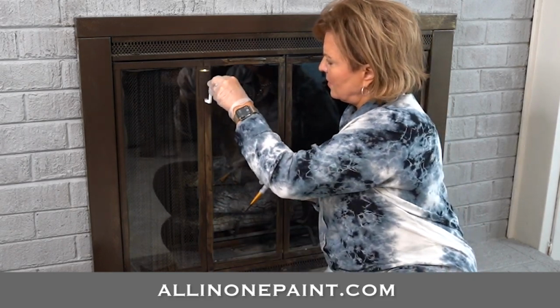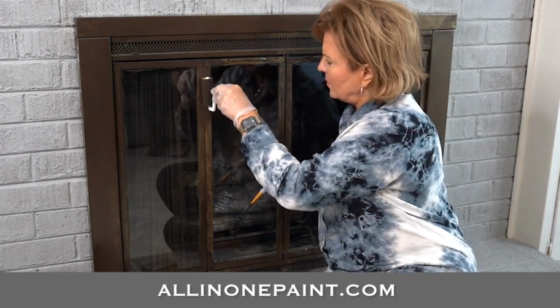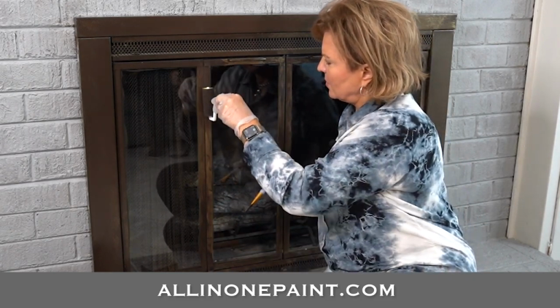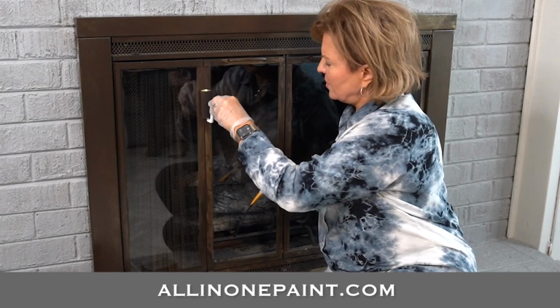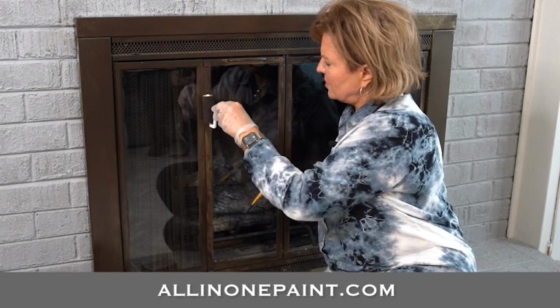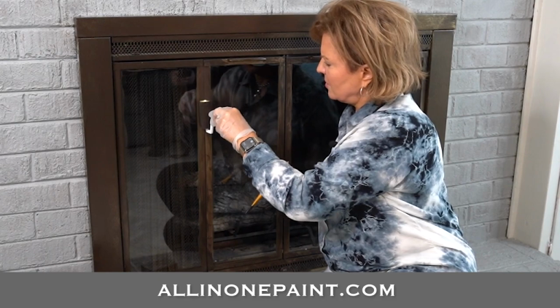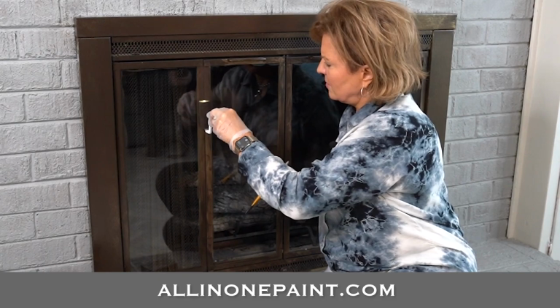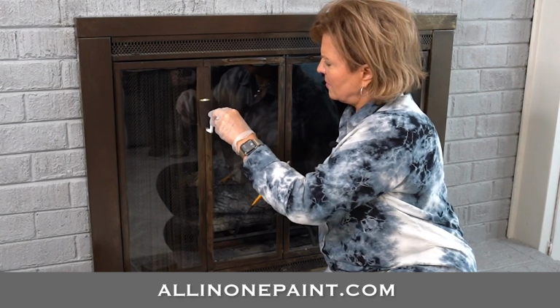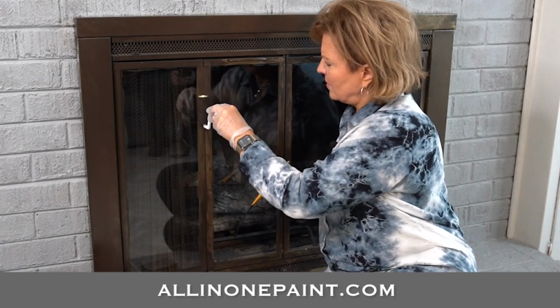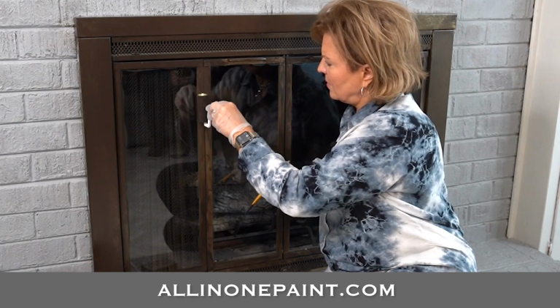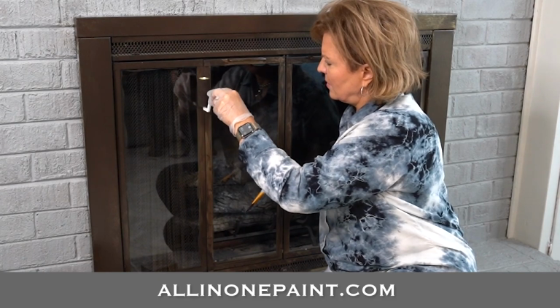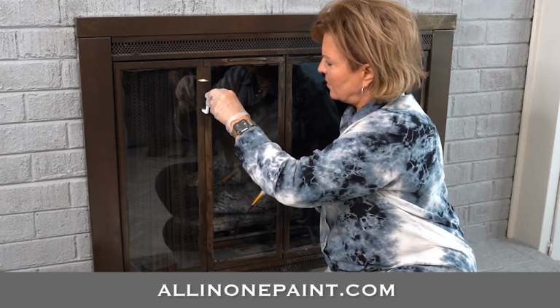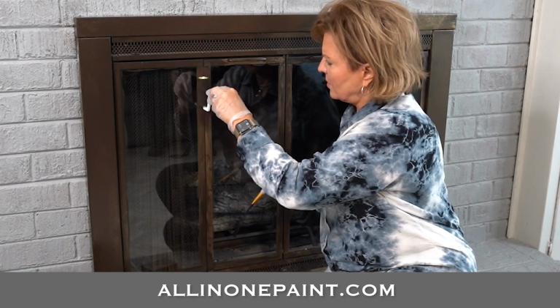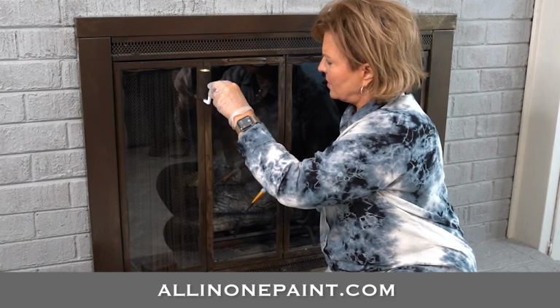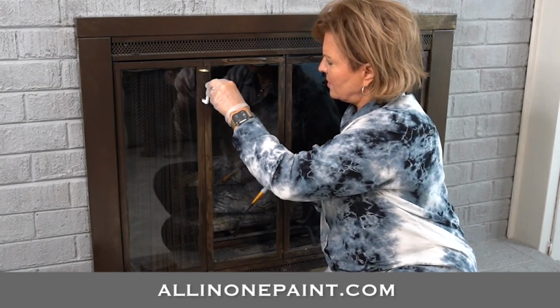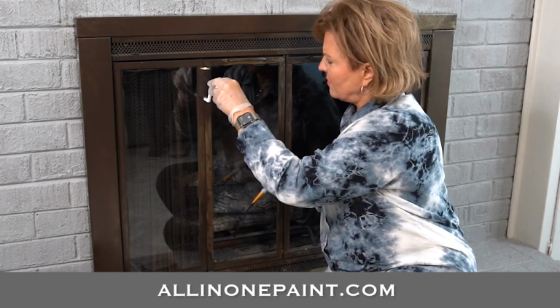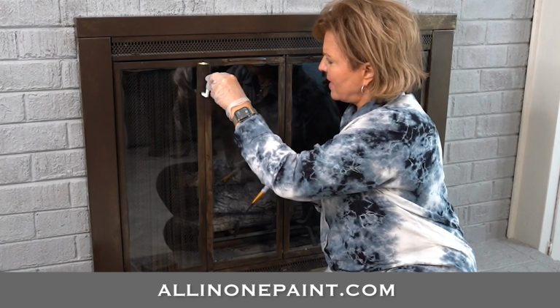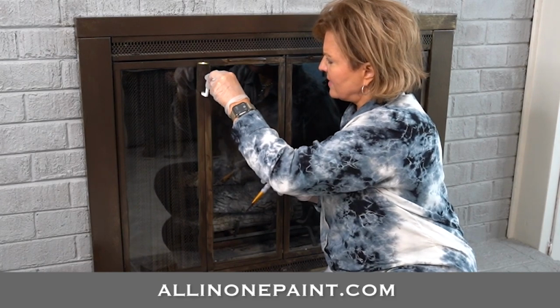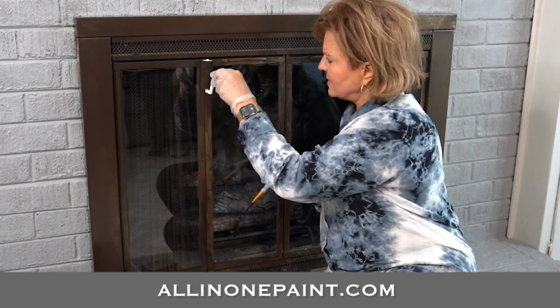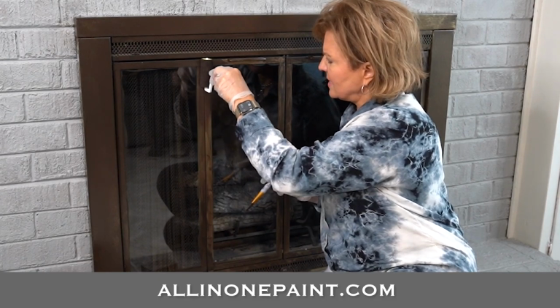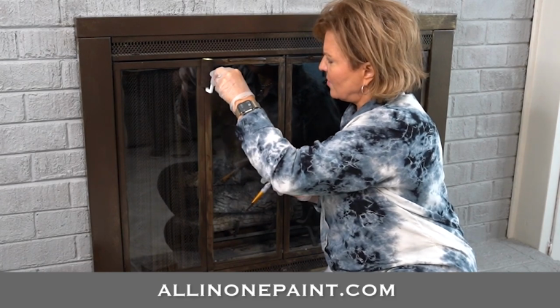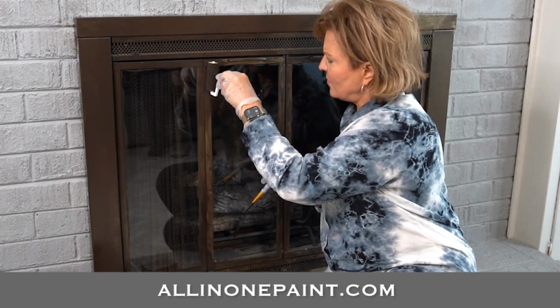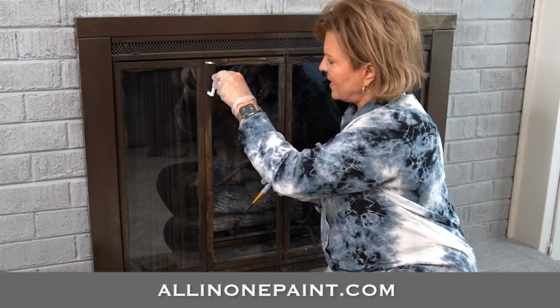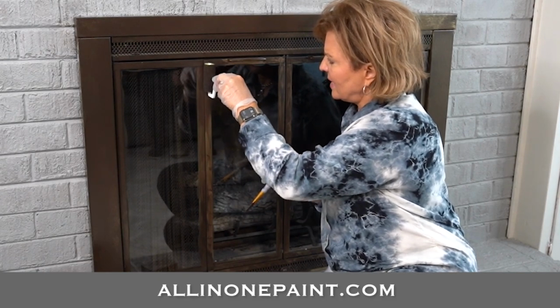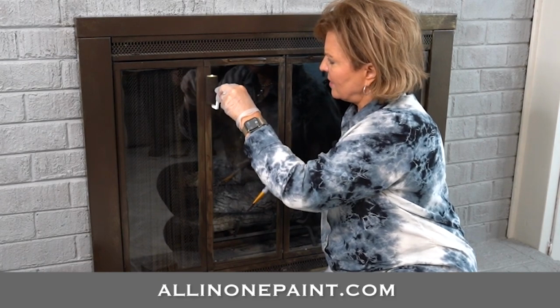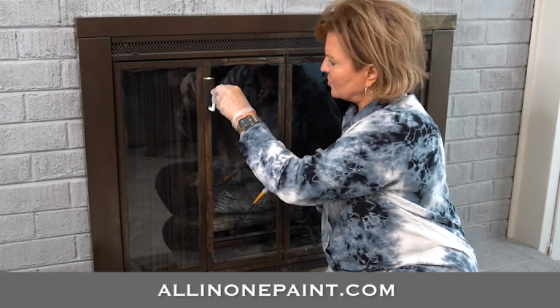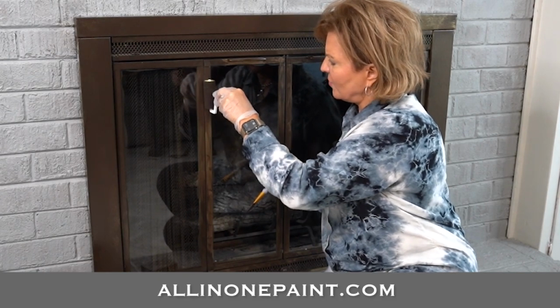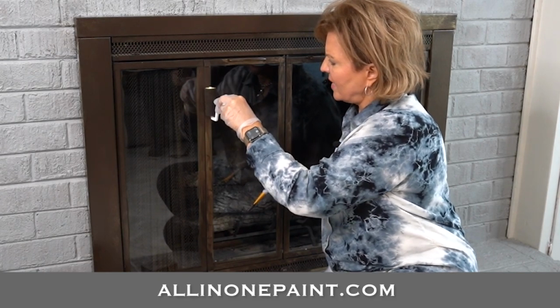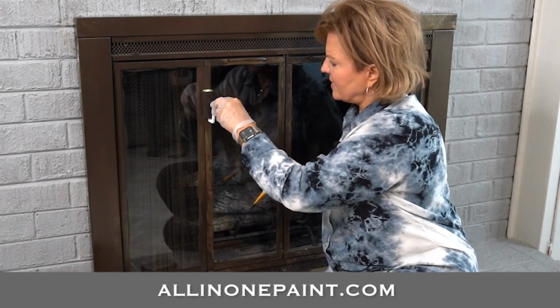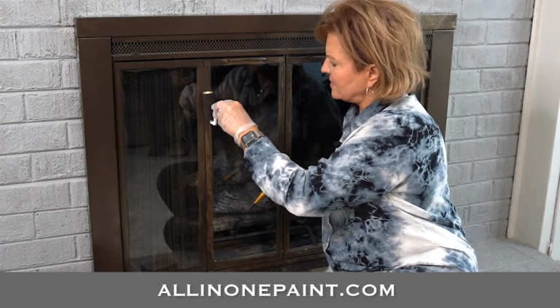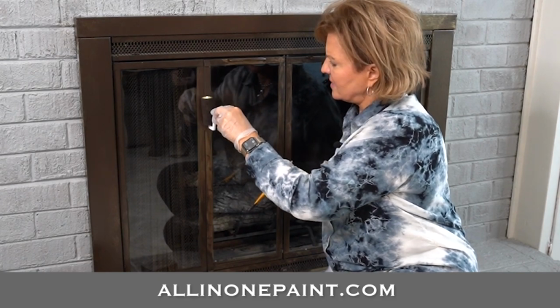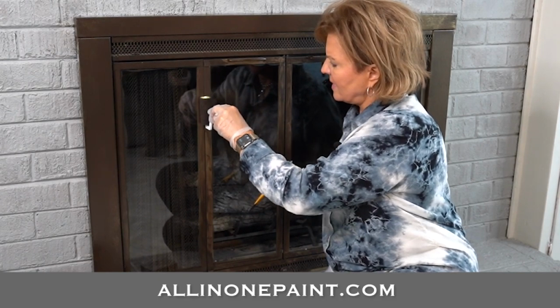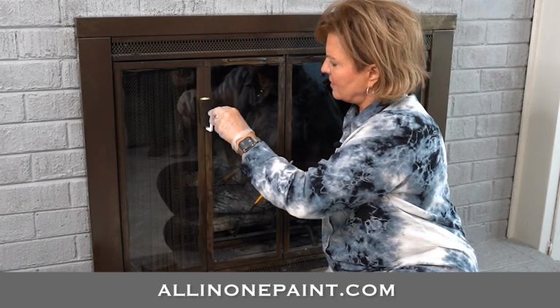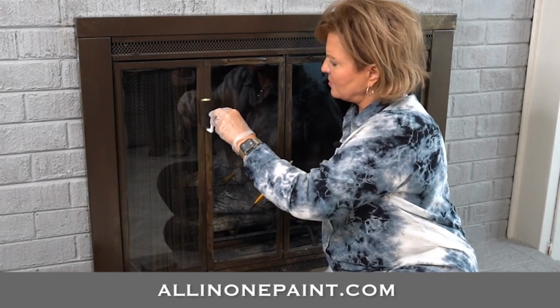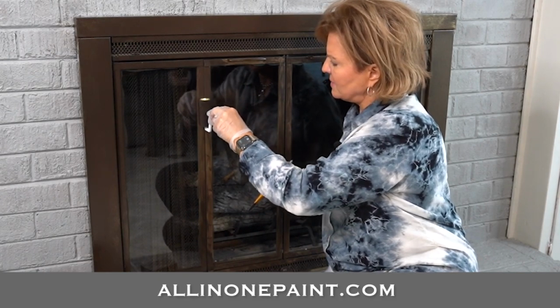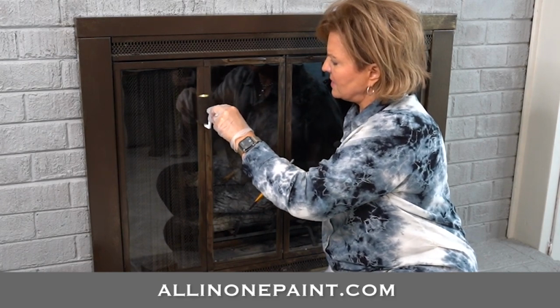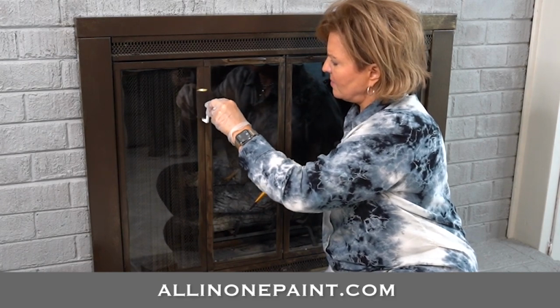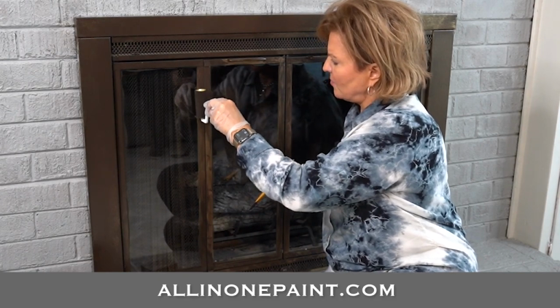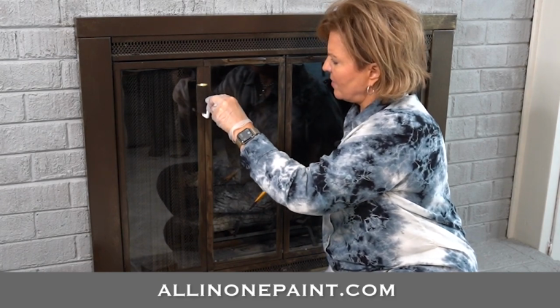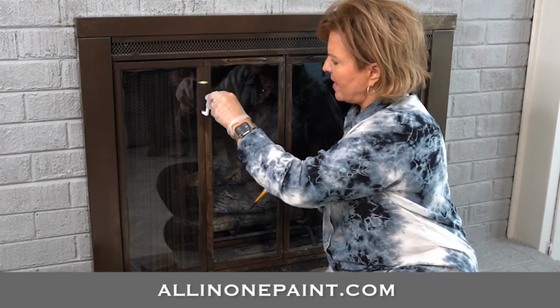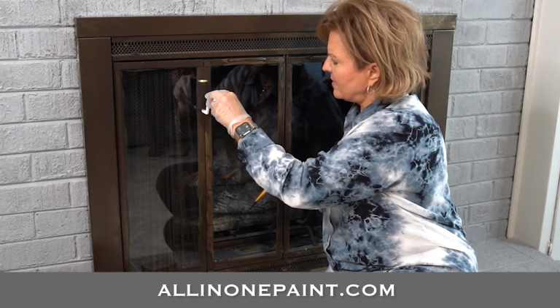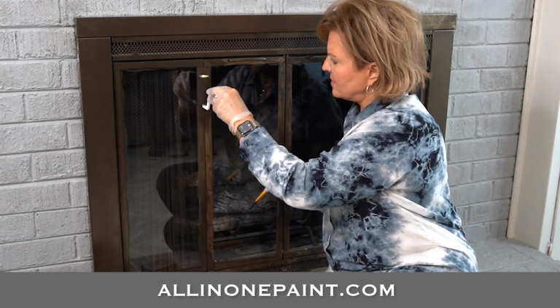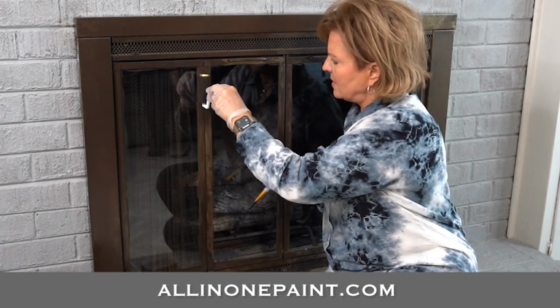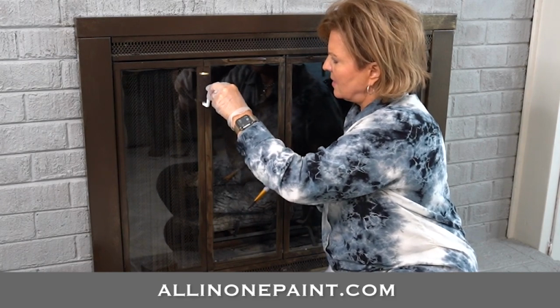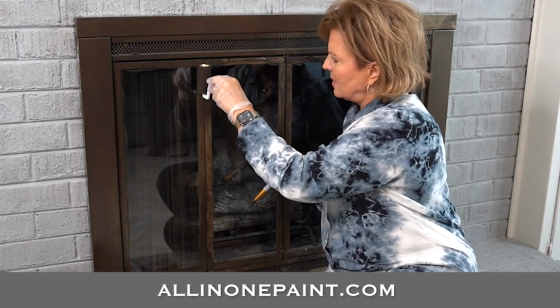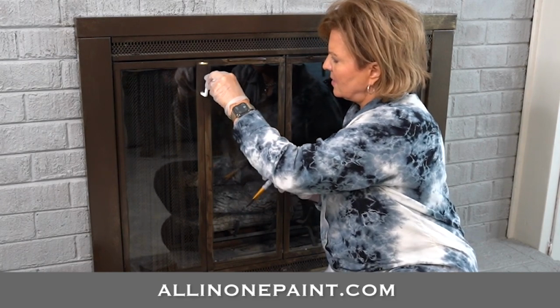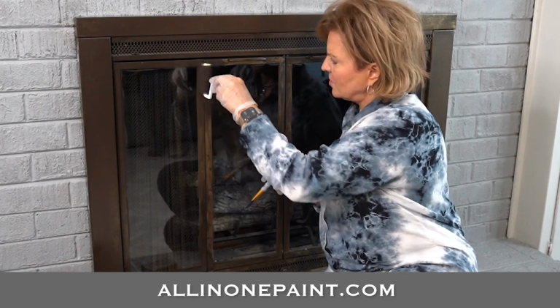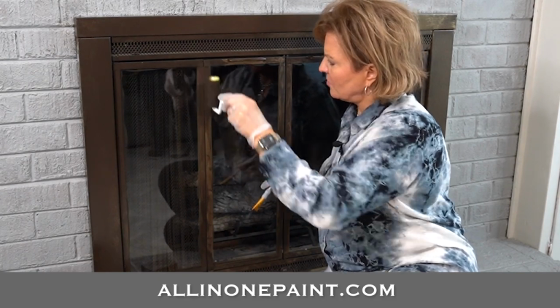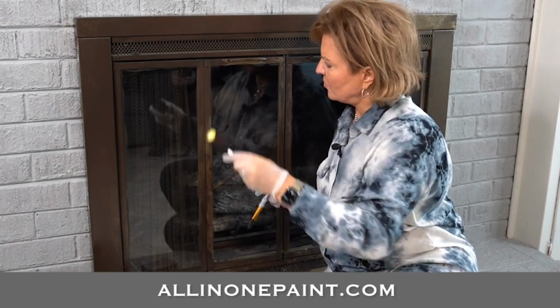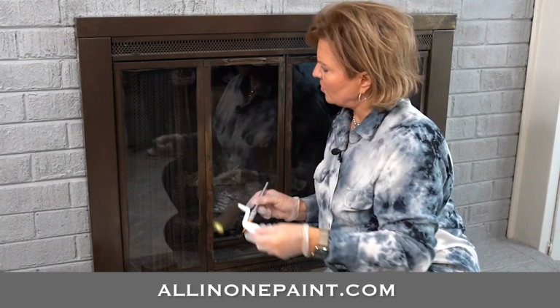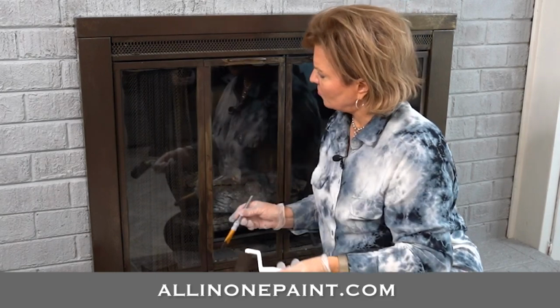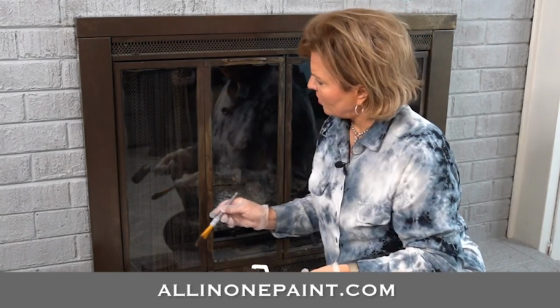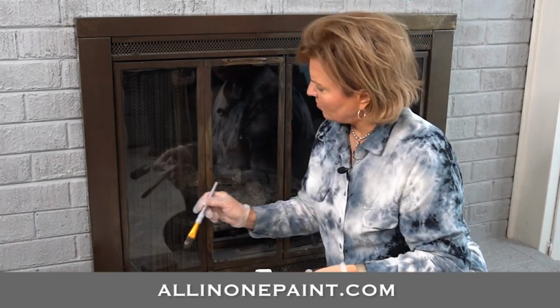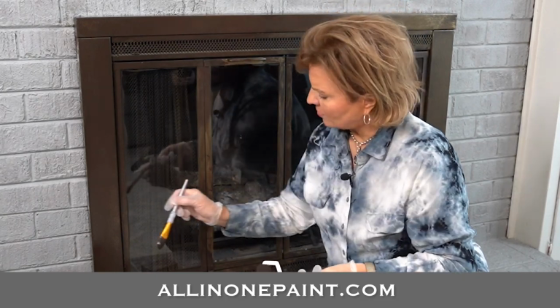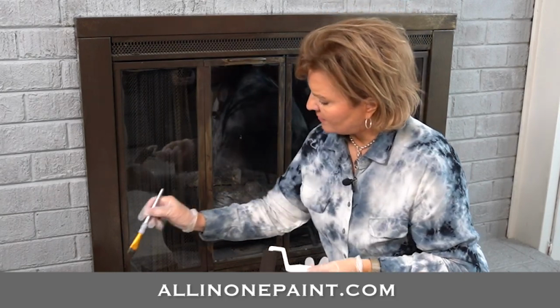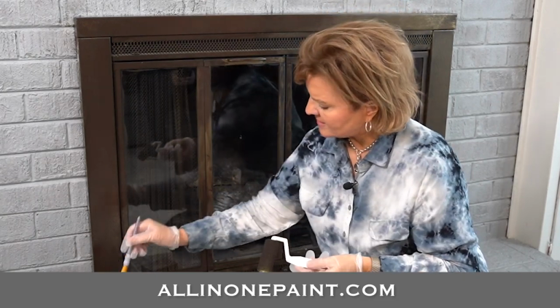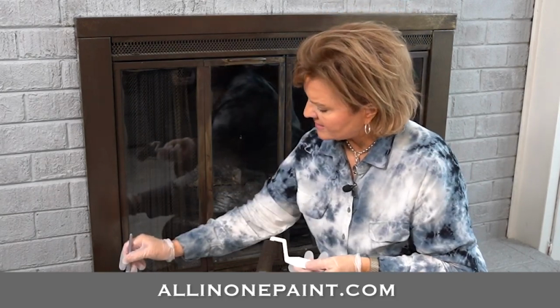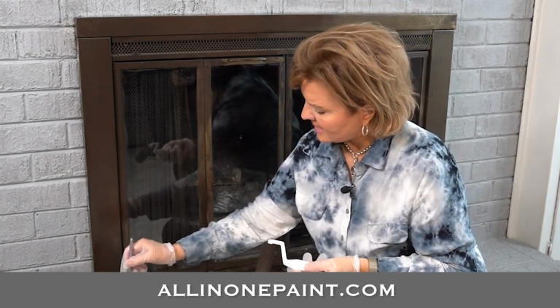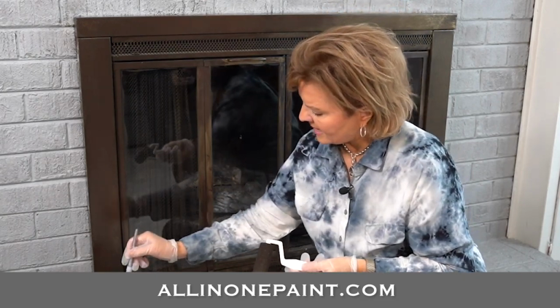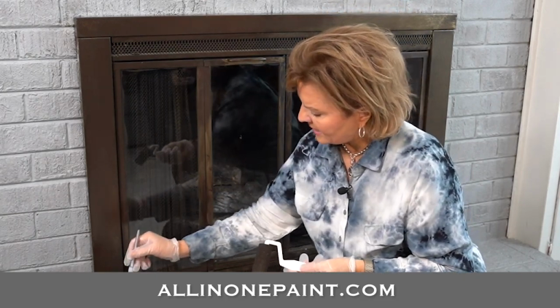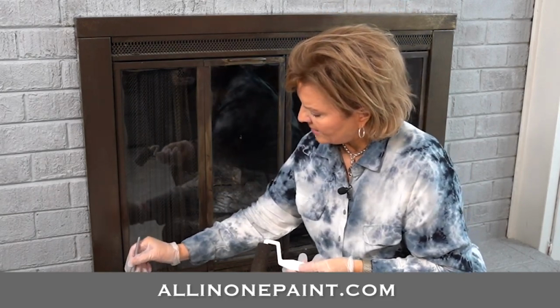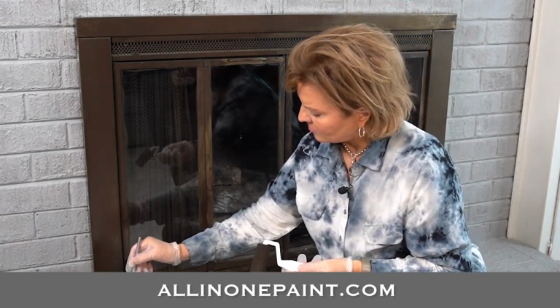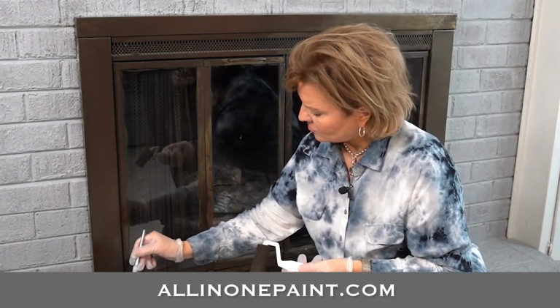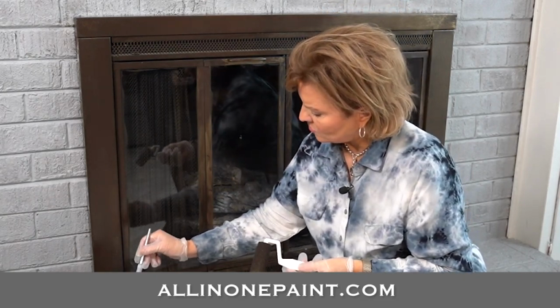I can't get over how good this is covering. See, that lets me stipple it. Turn your little roller on the side — what a good trick that is.